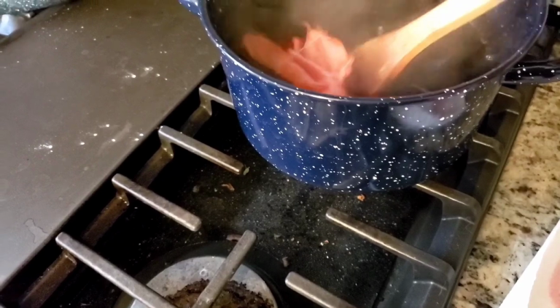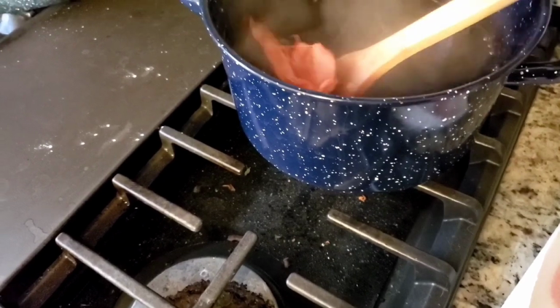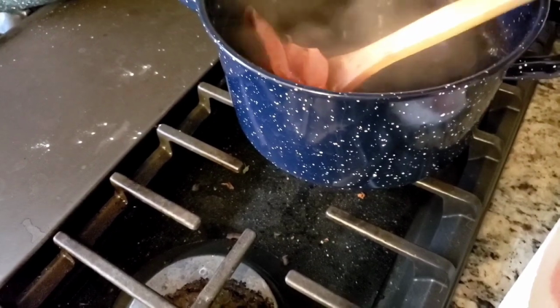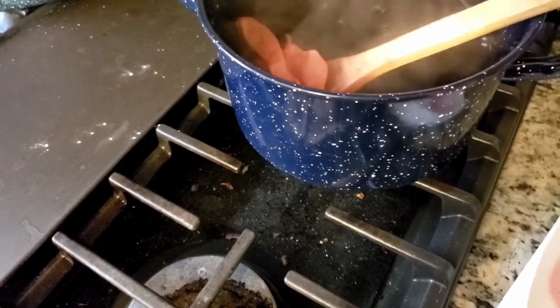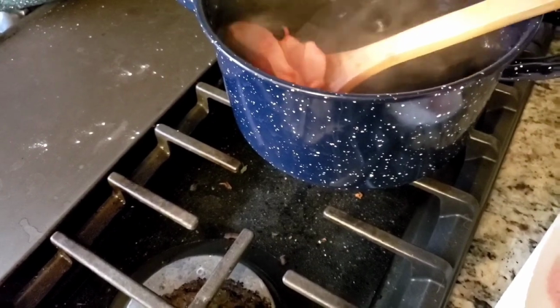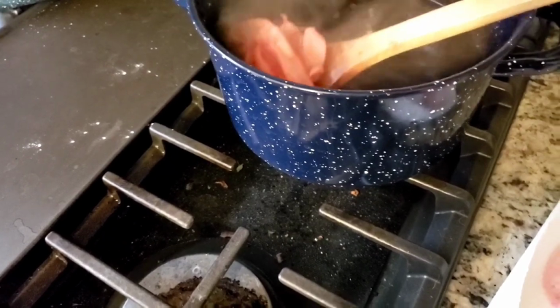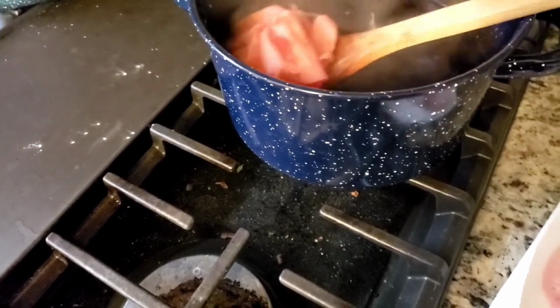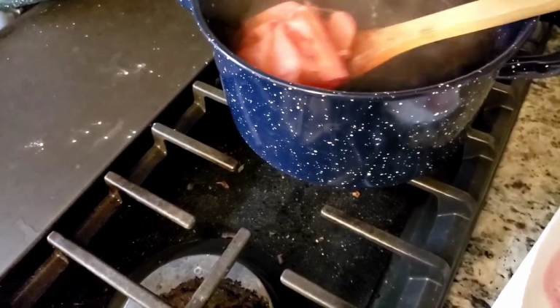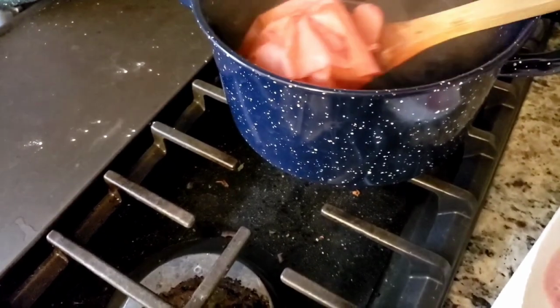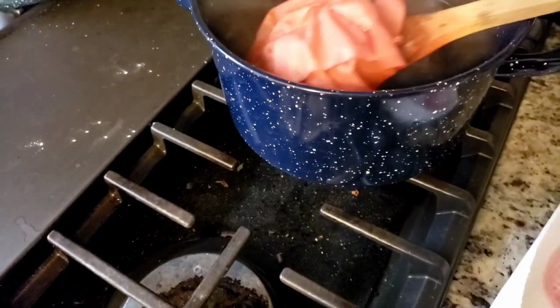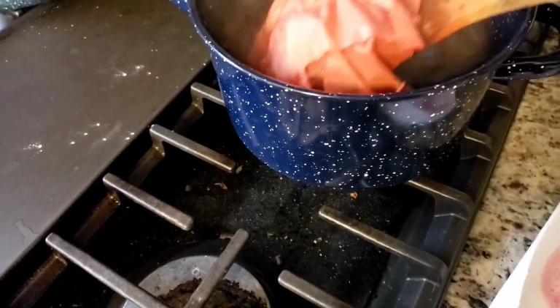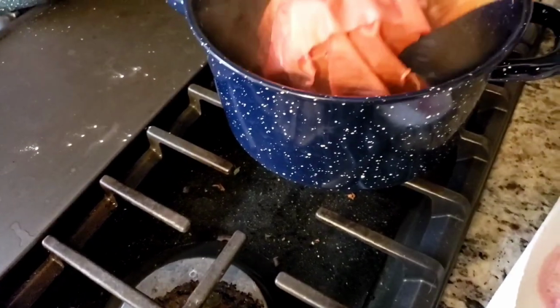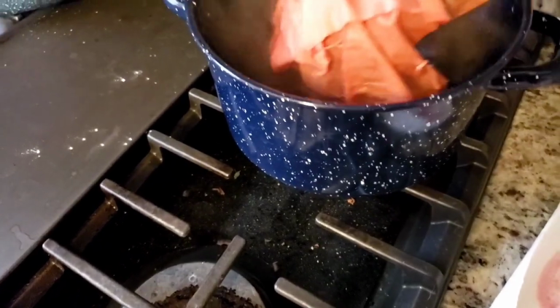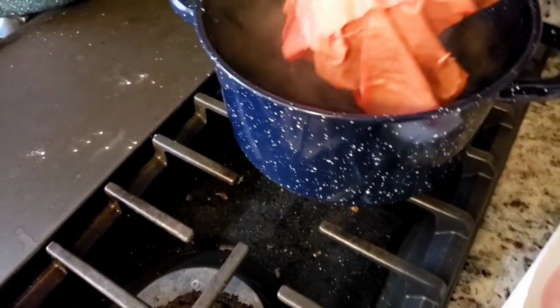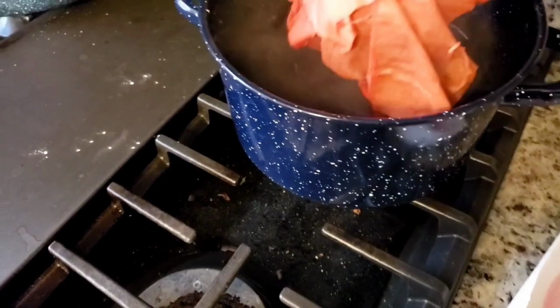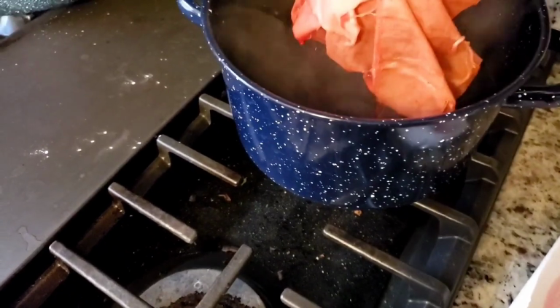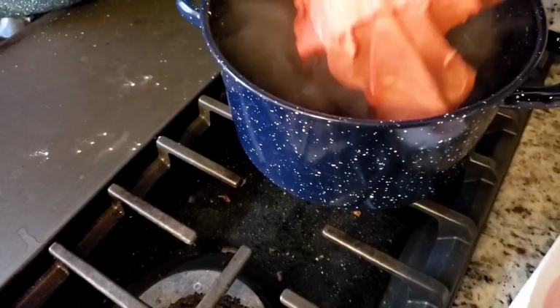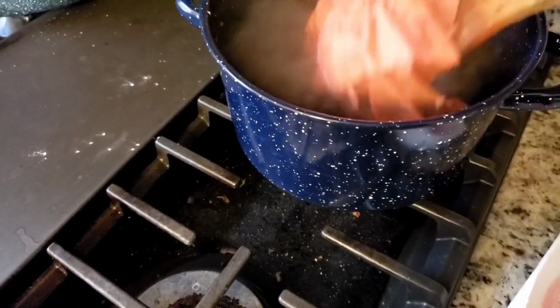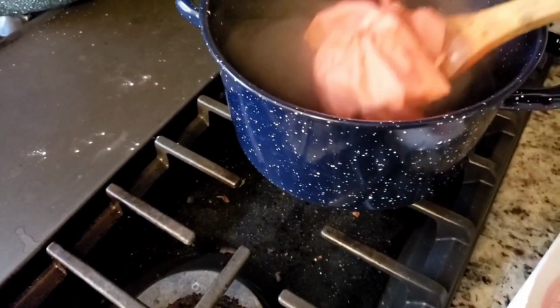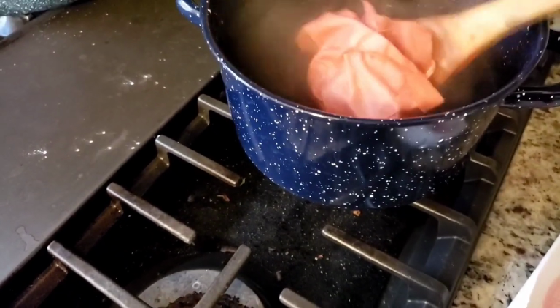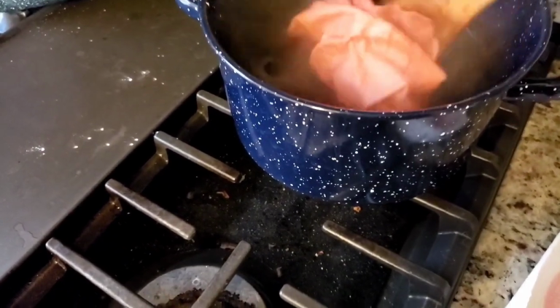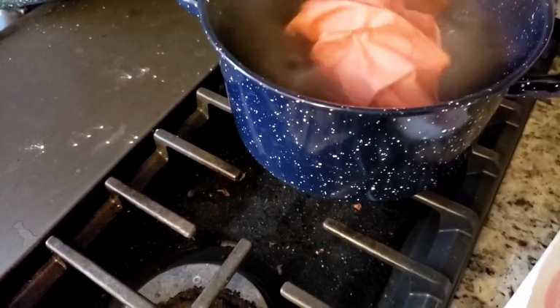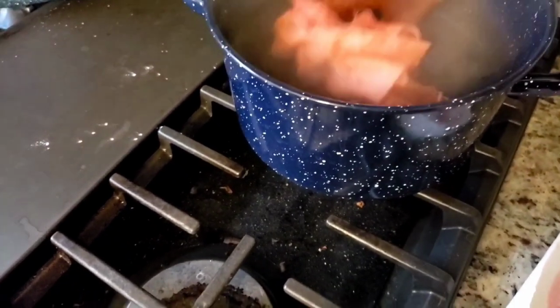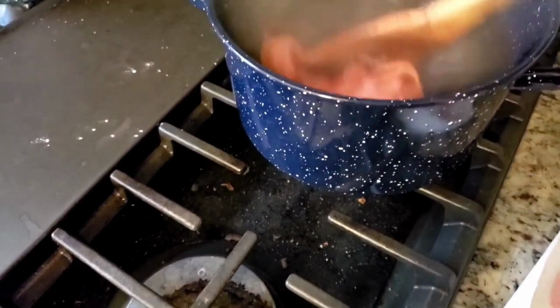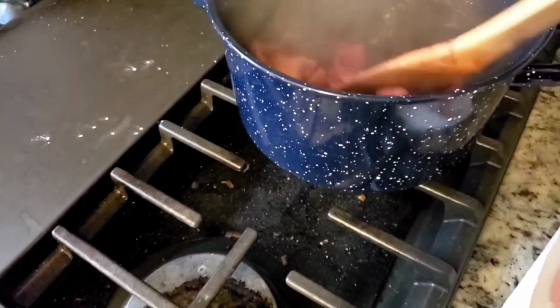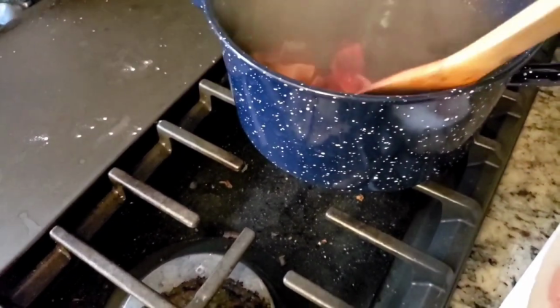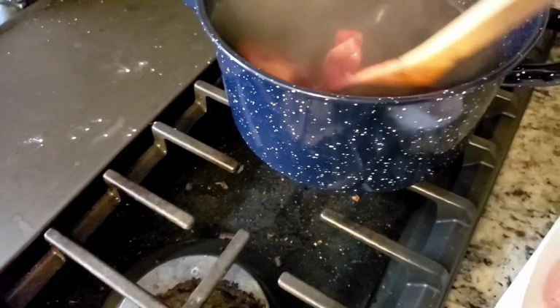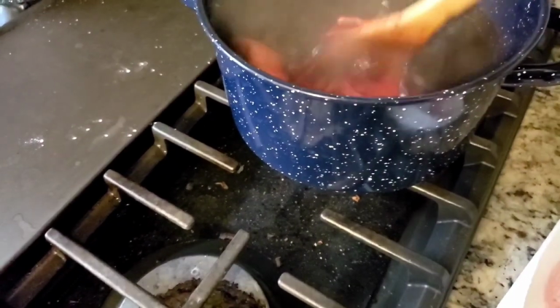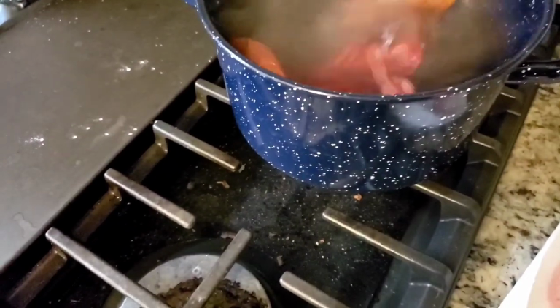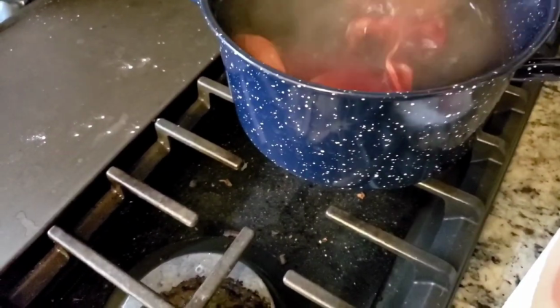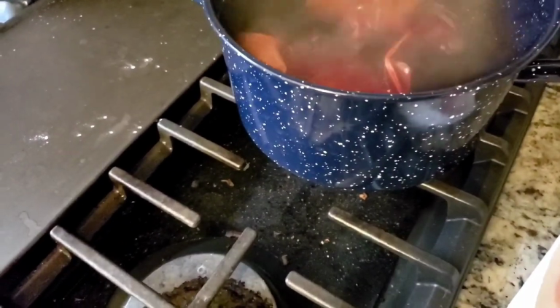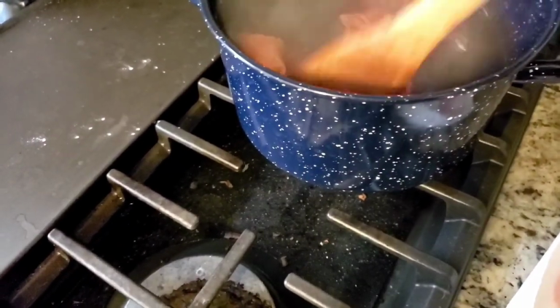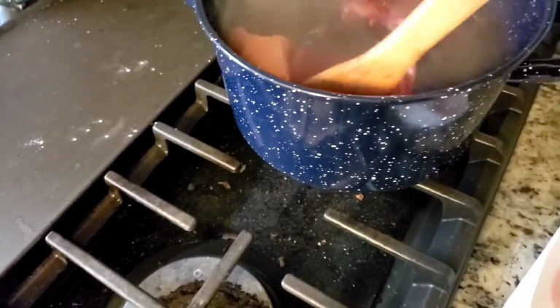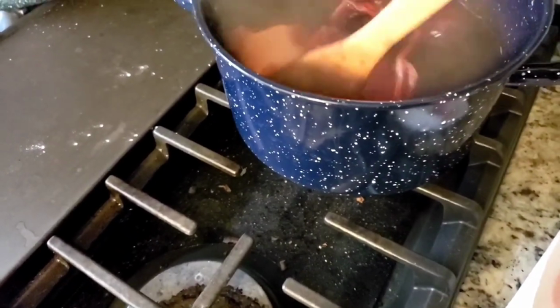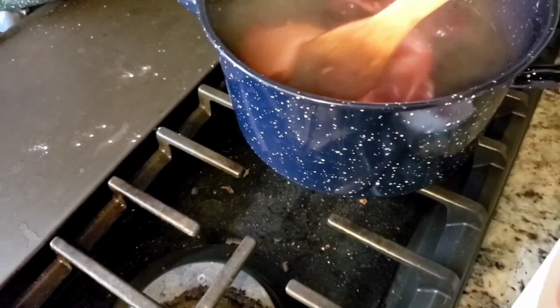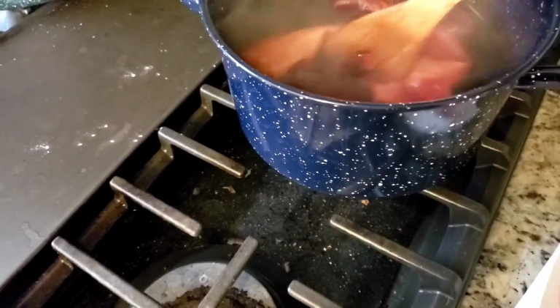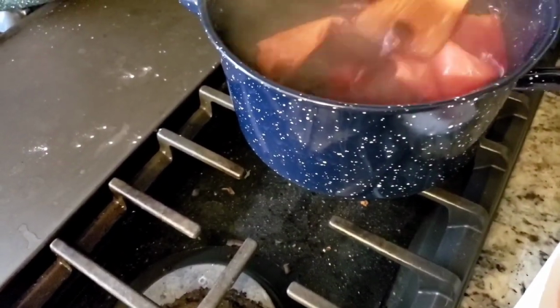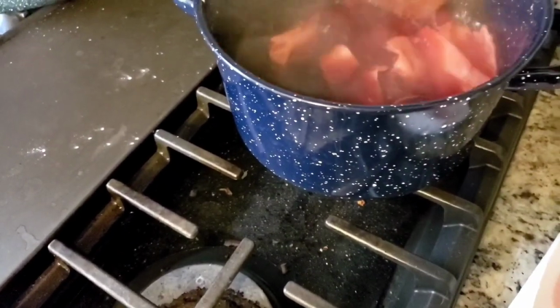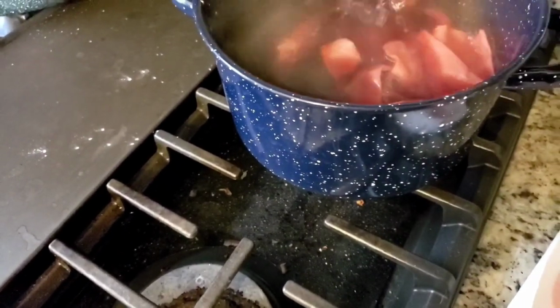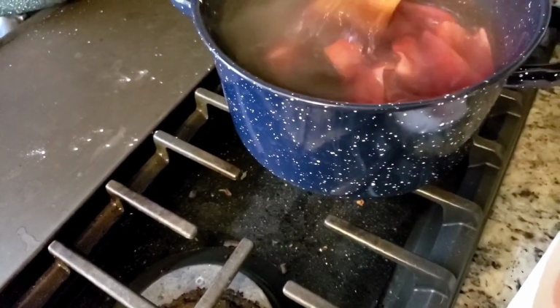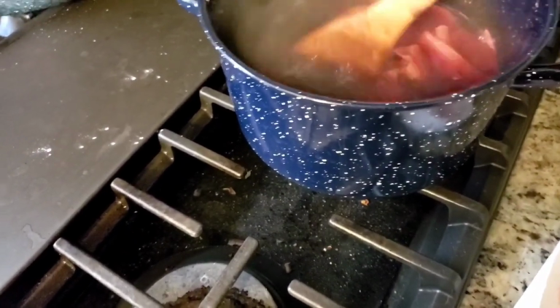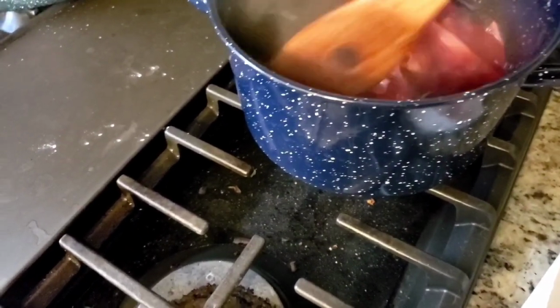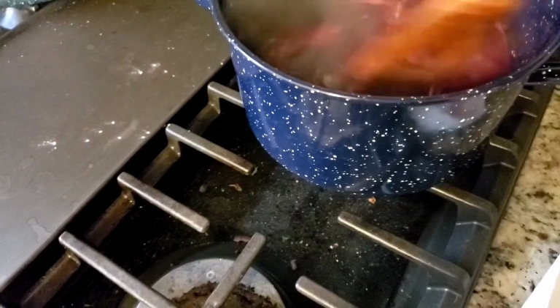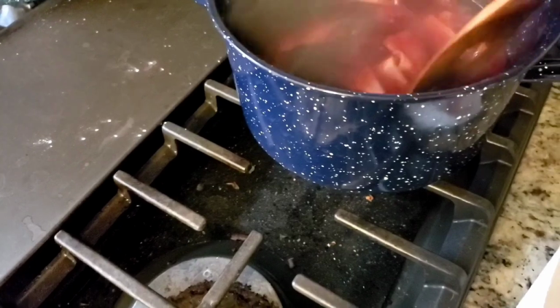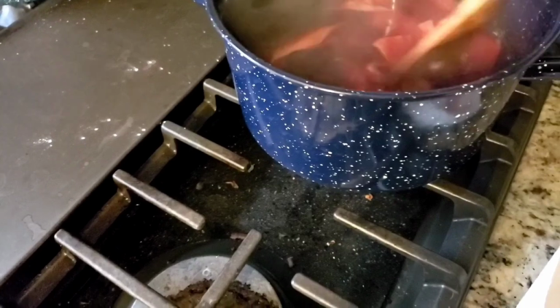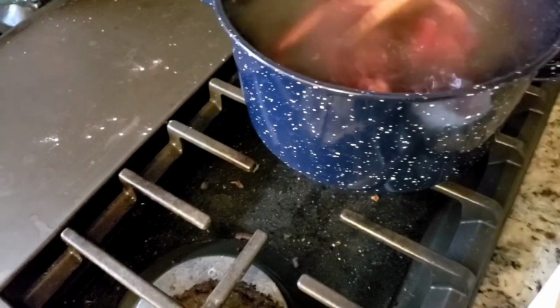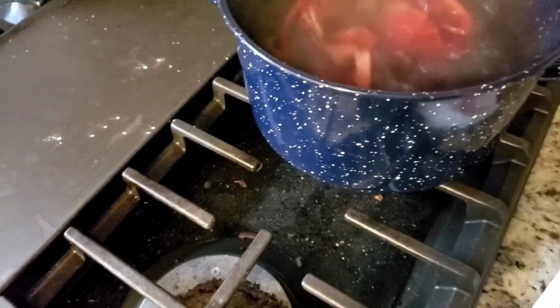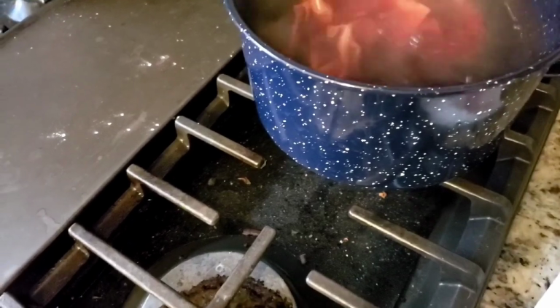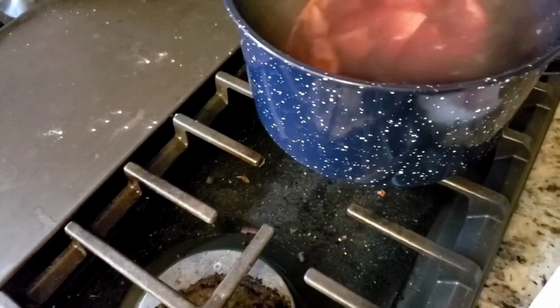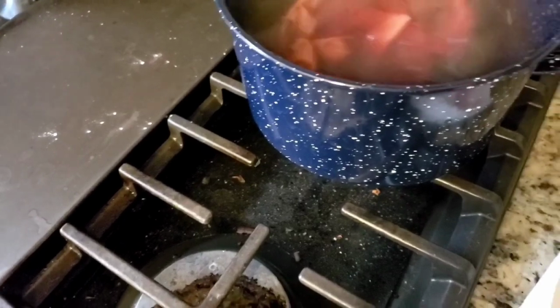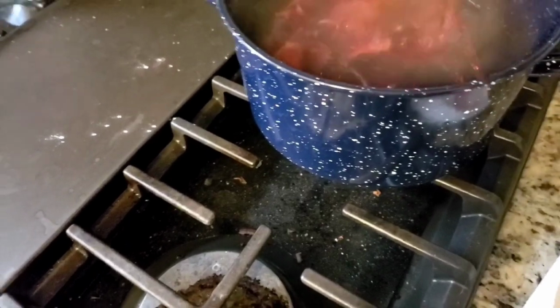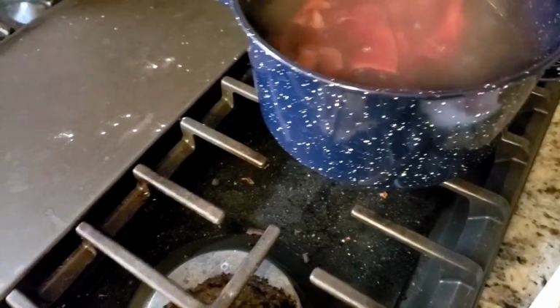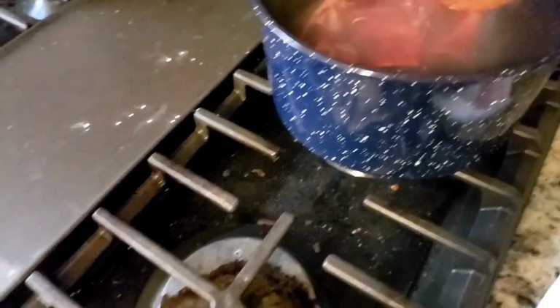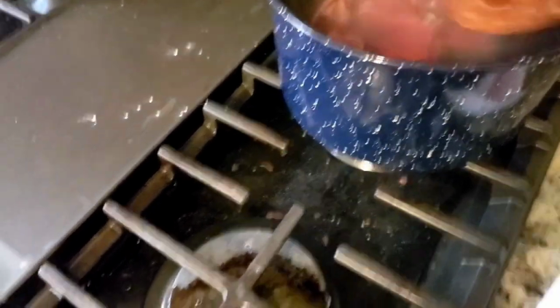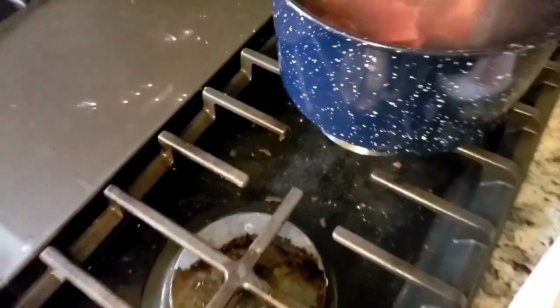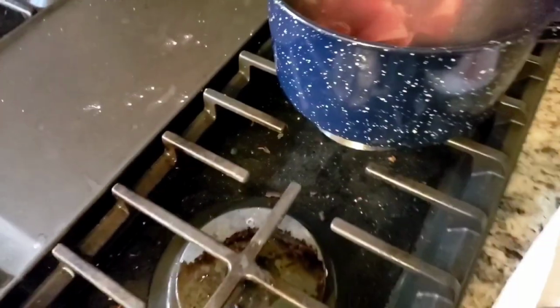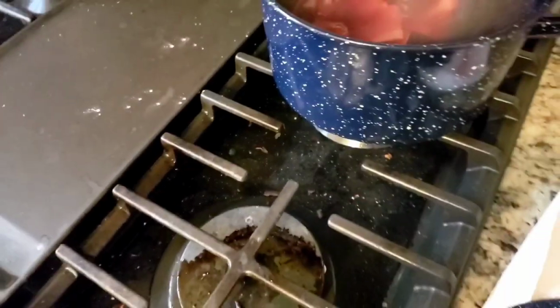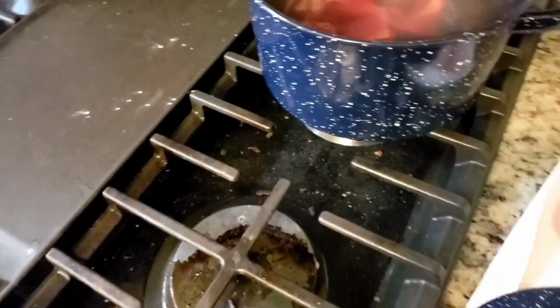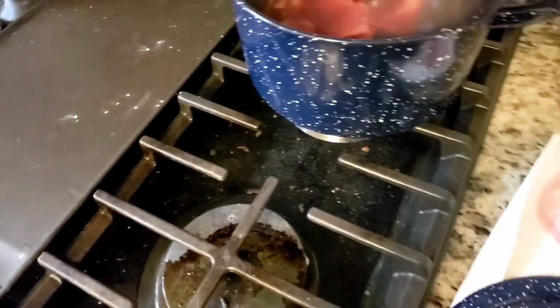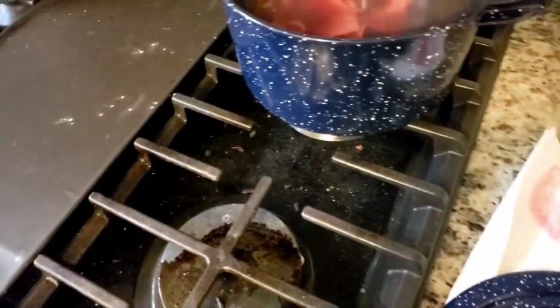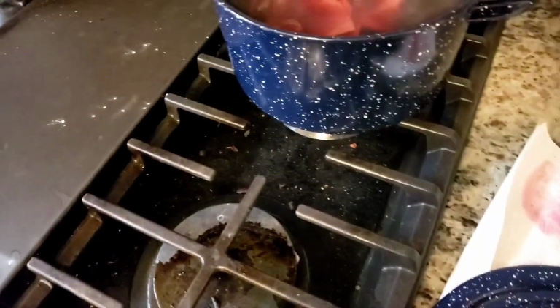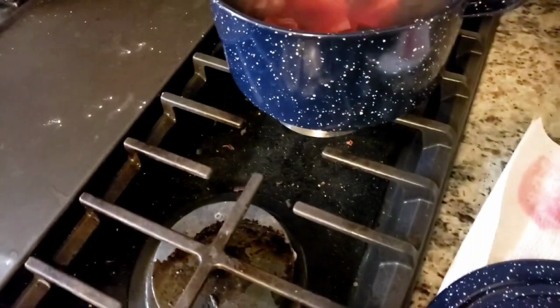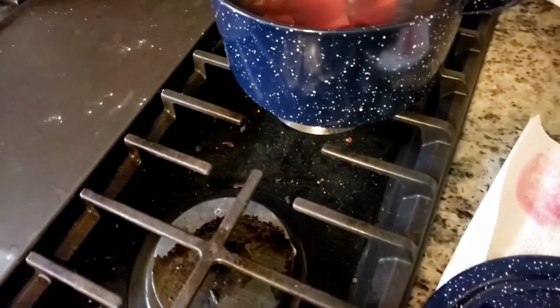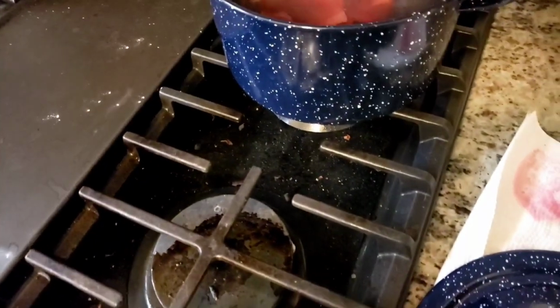If I want these to be a light color, they will need to come out. But I want them to go for a bit, so I'm going to leave them in there.